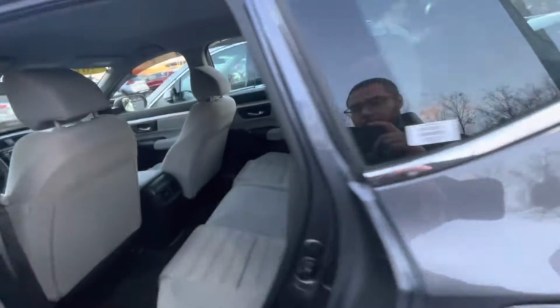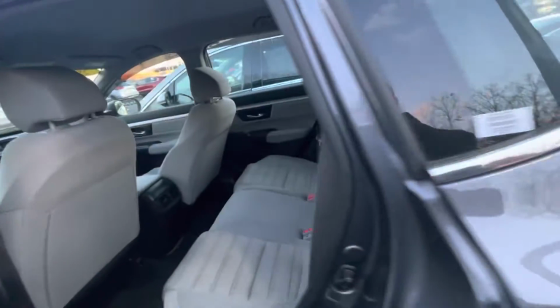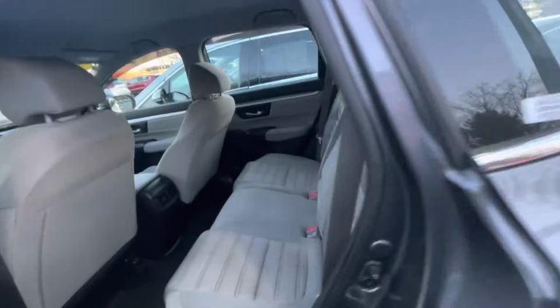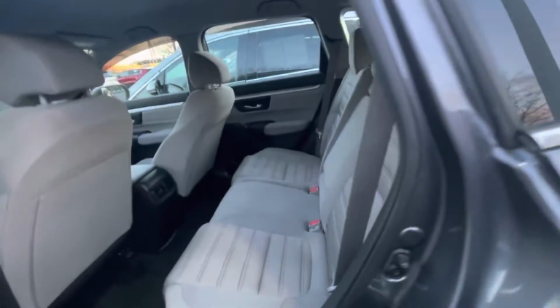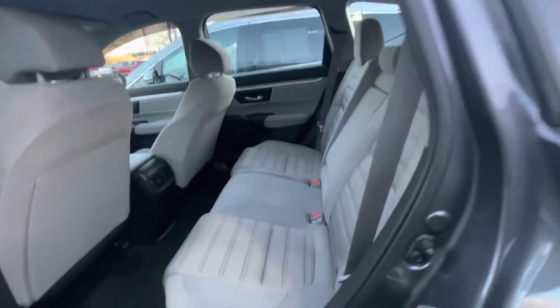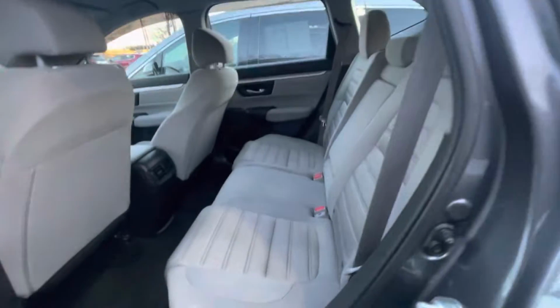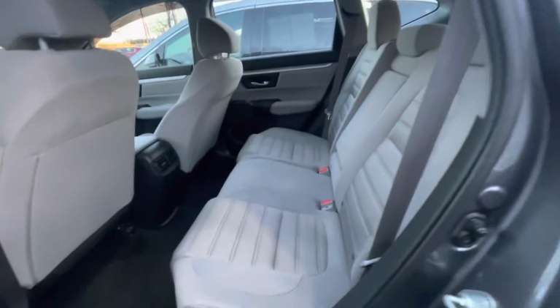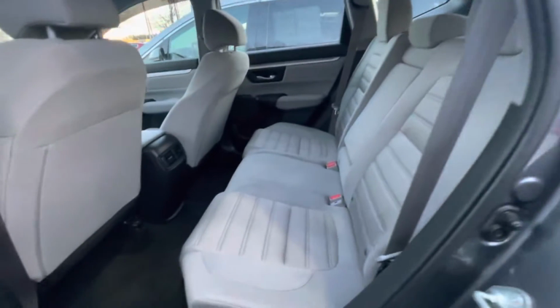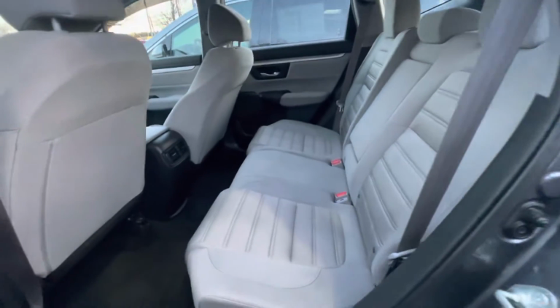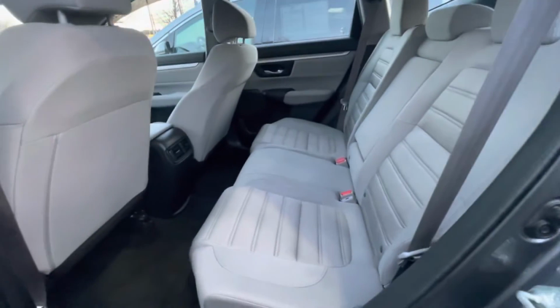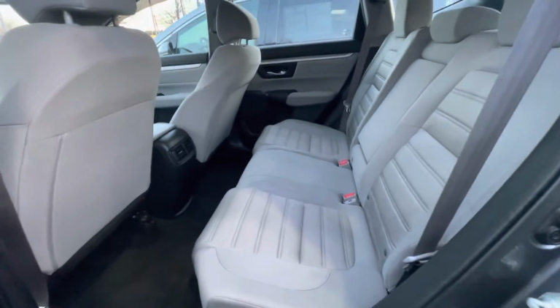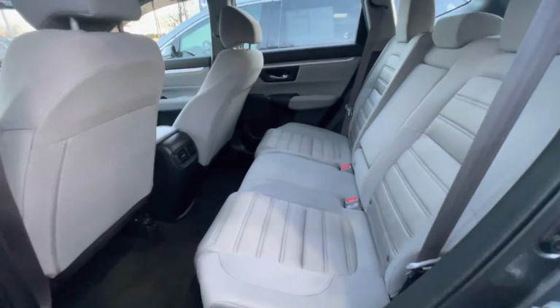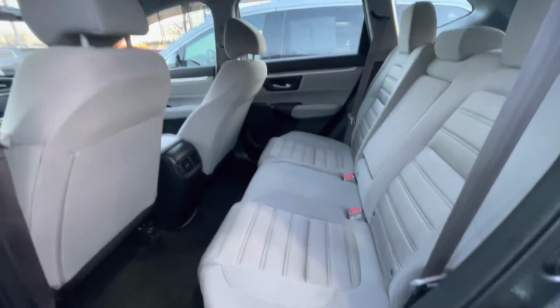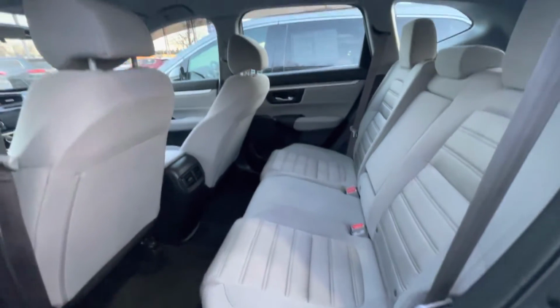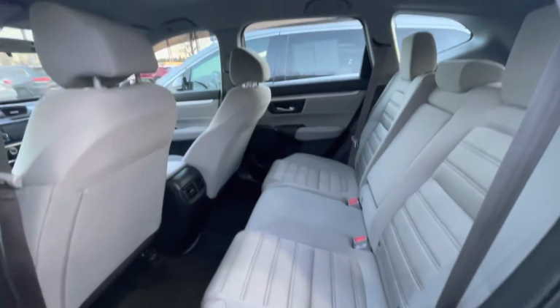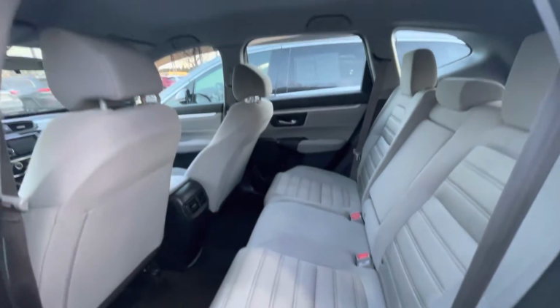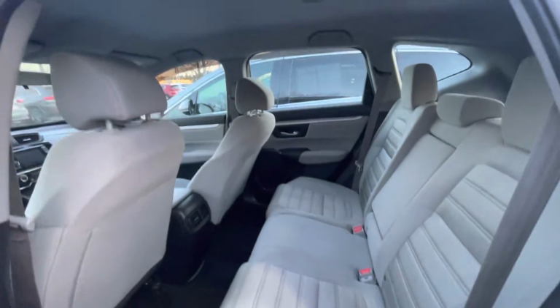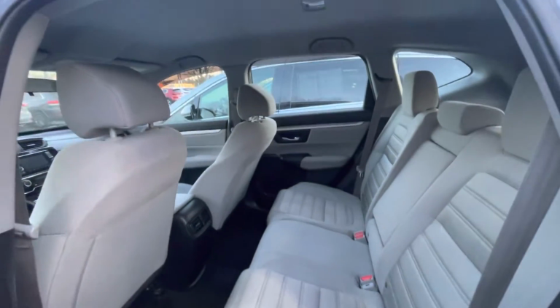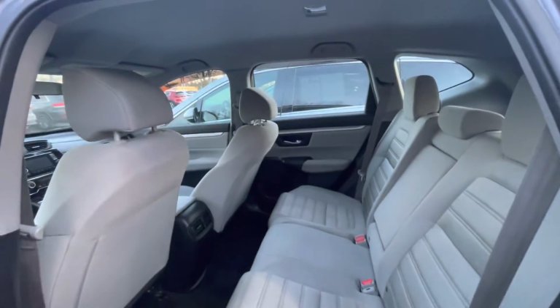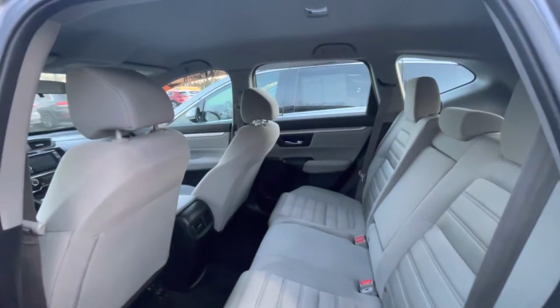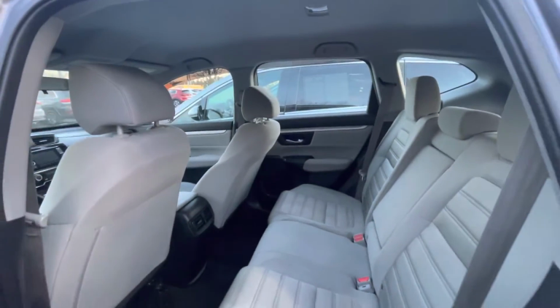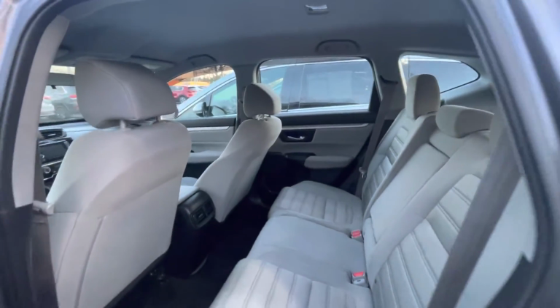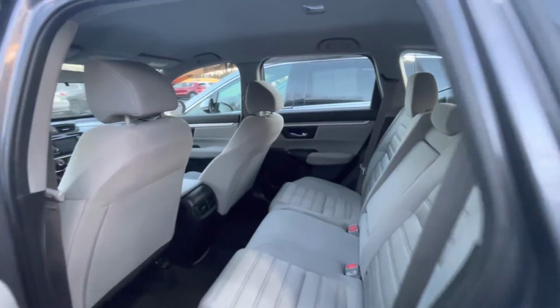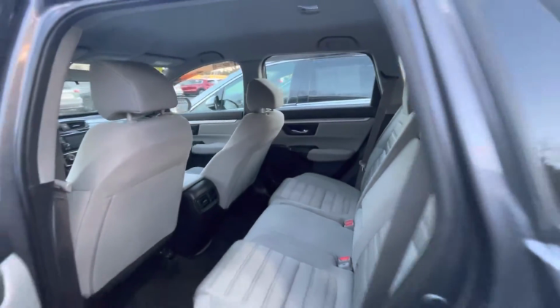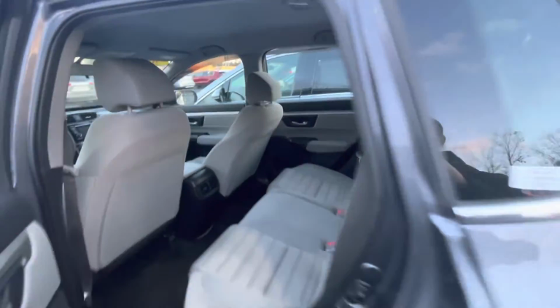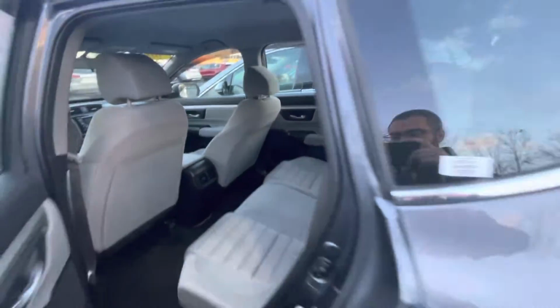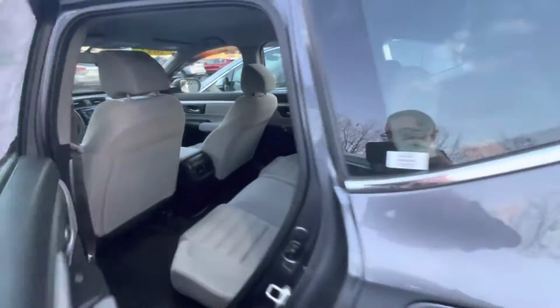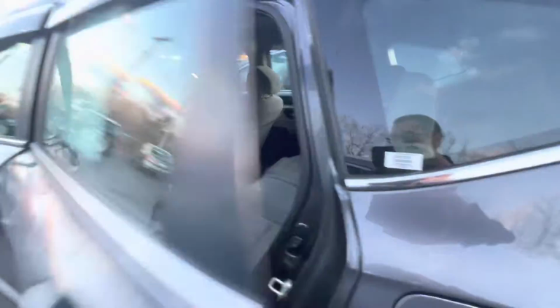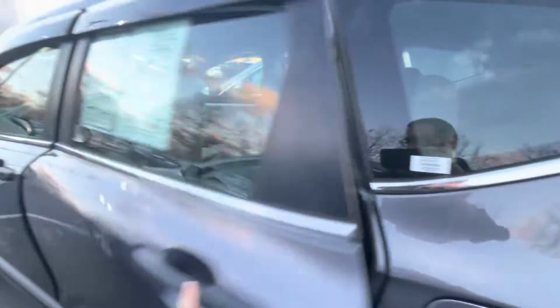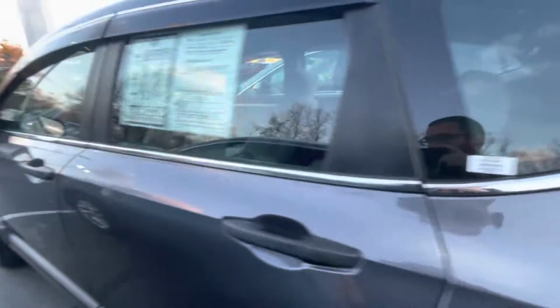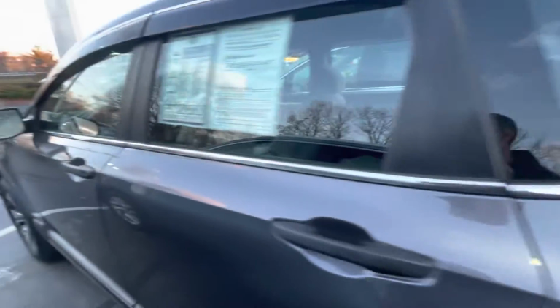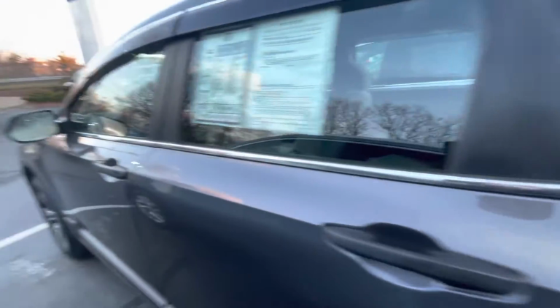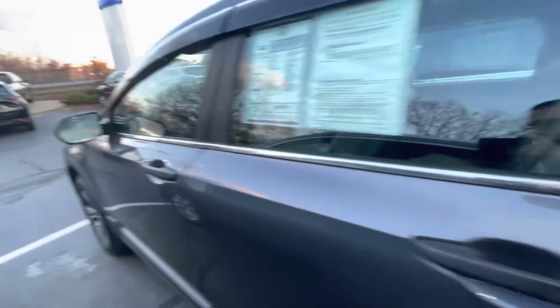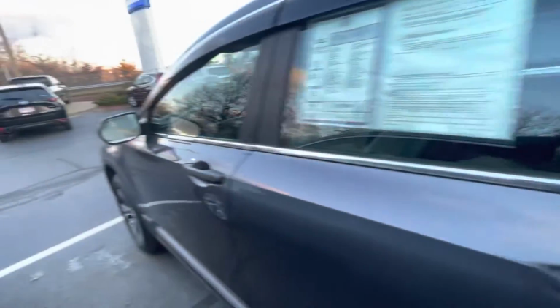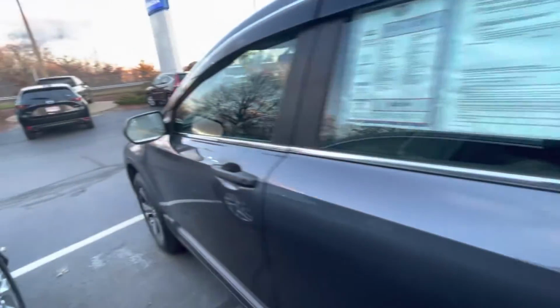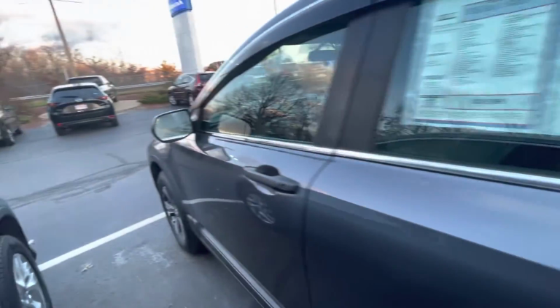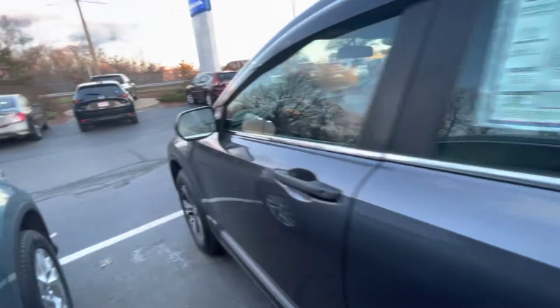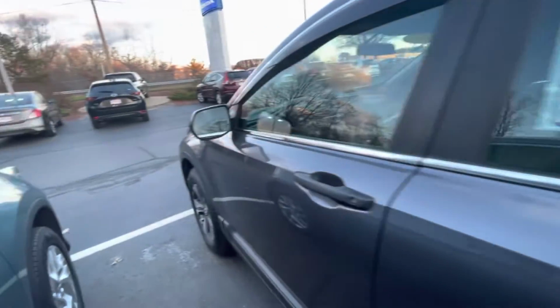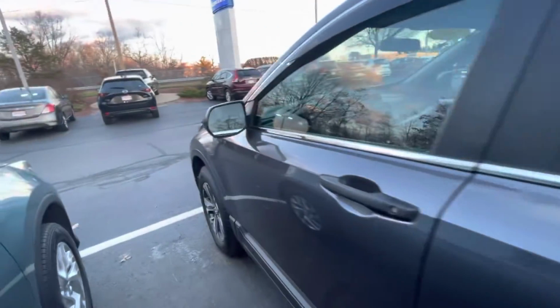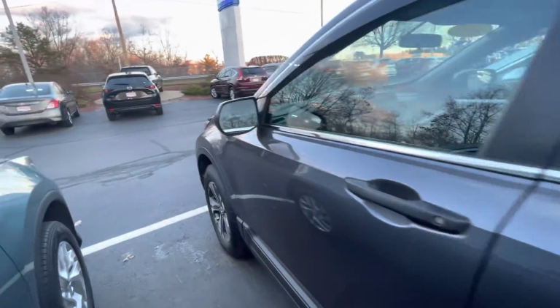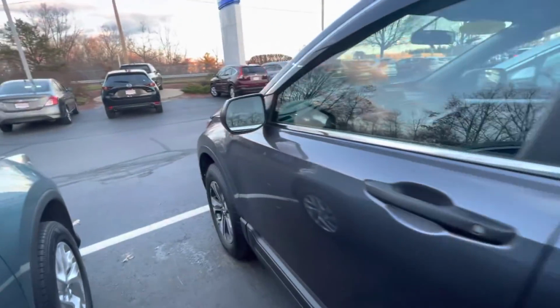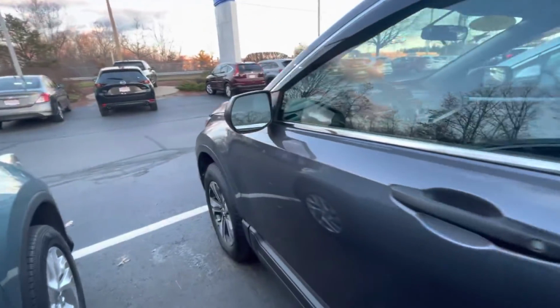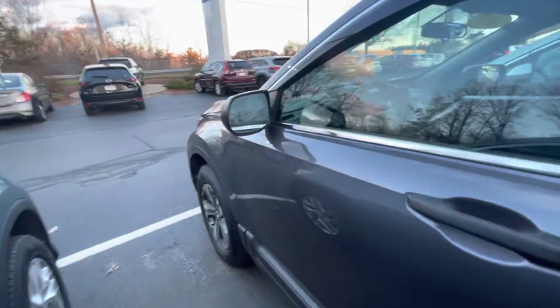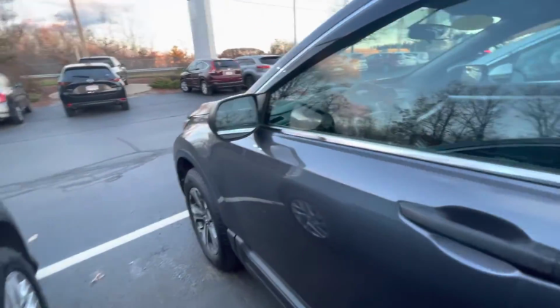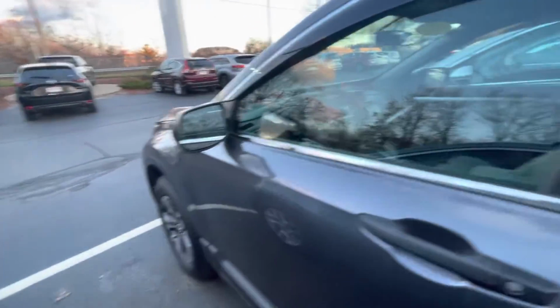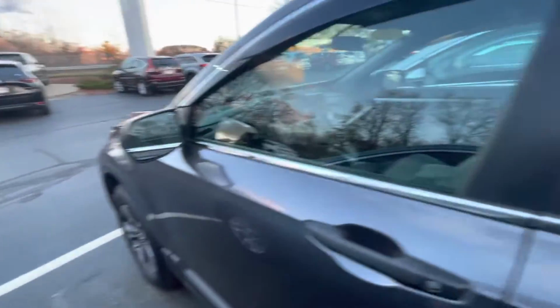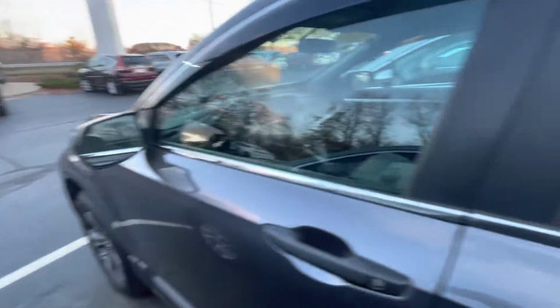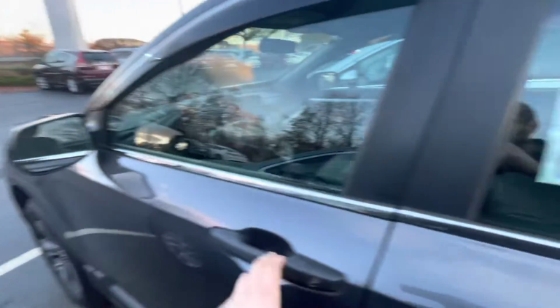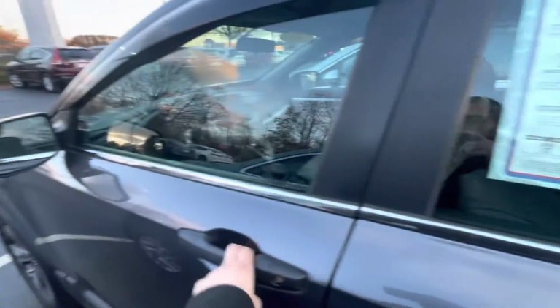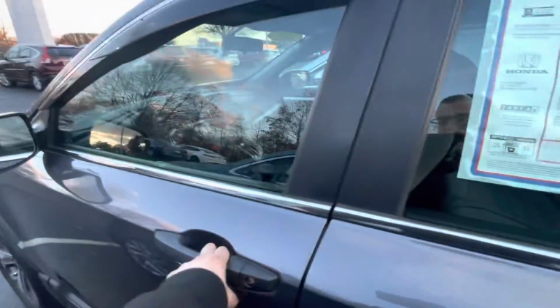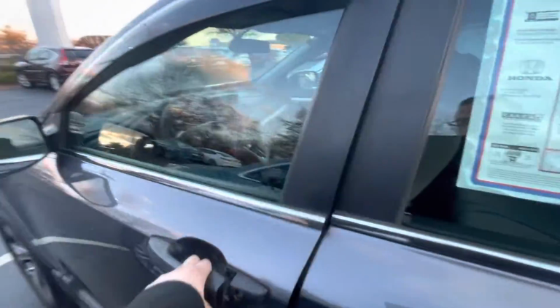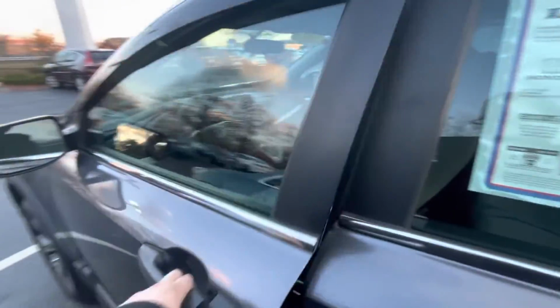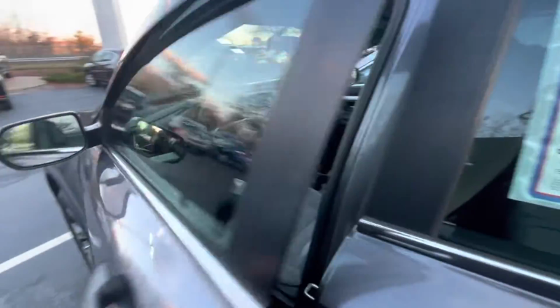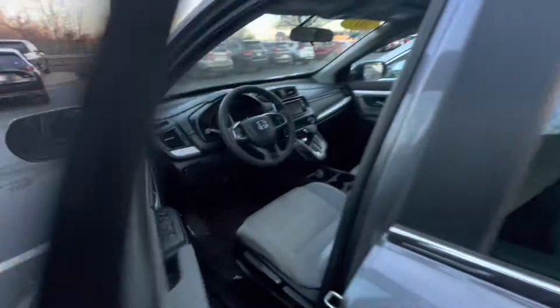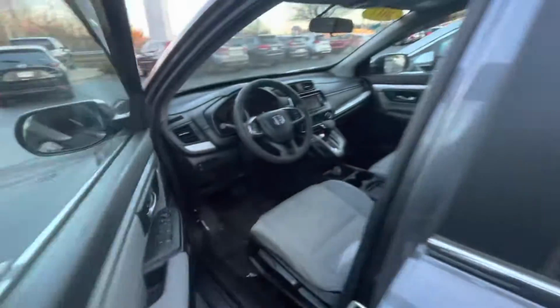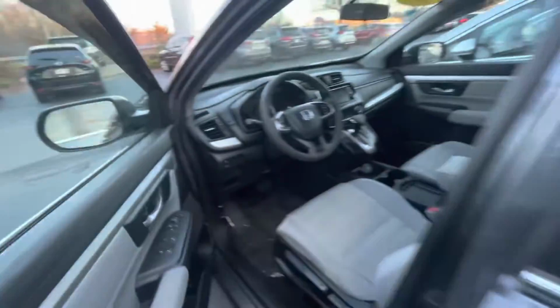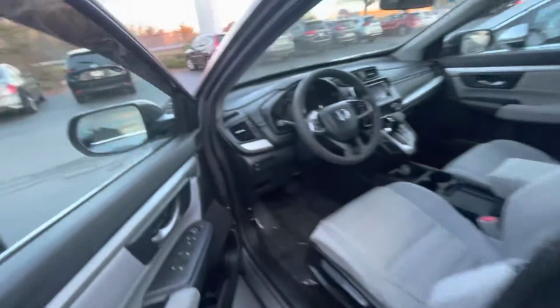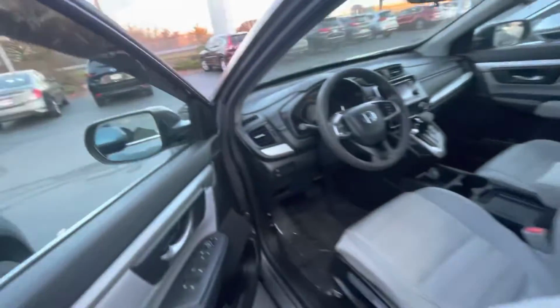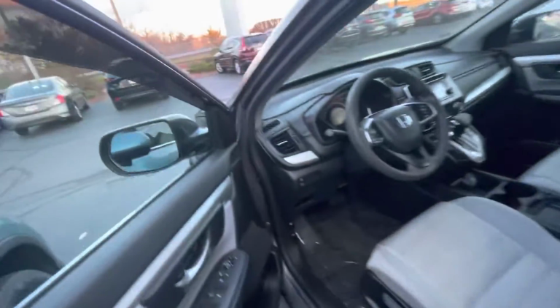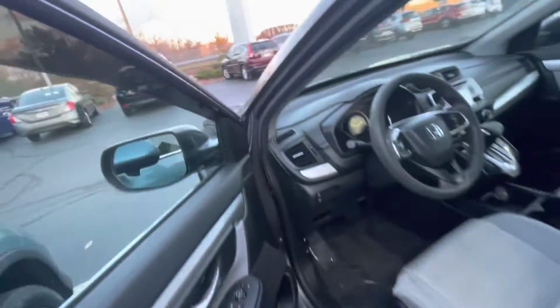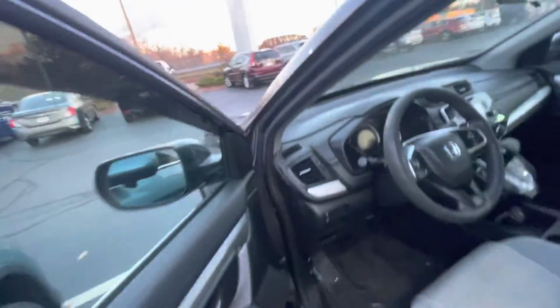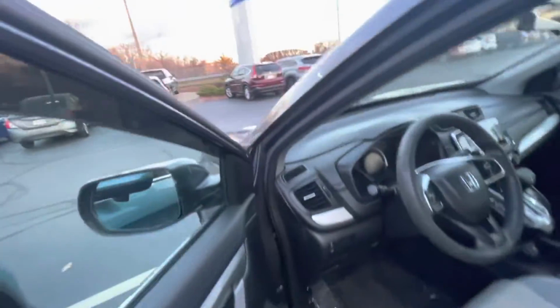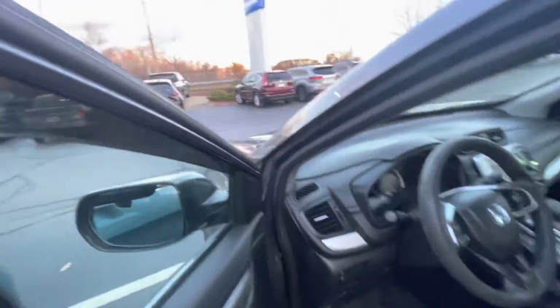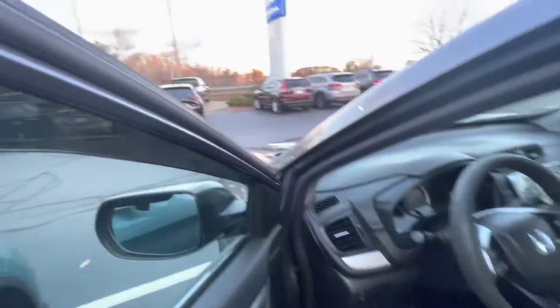This back seat does fit three comfortably, and I will hop in the driver's seat so you can get a good view from the interior.